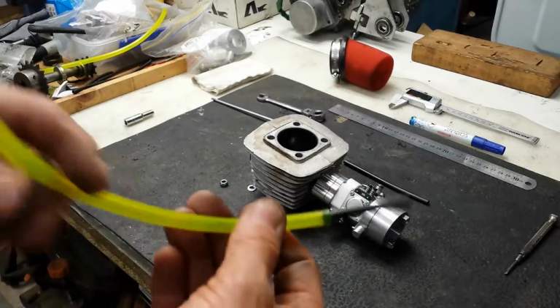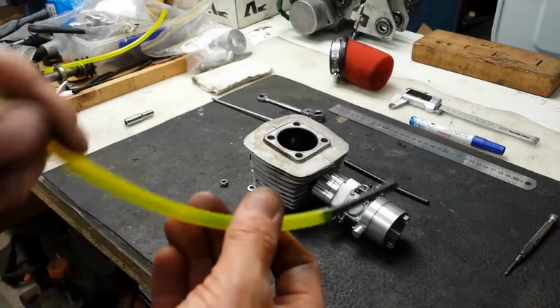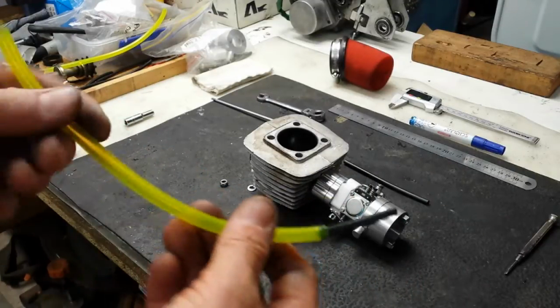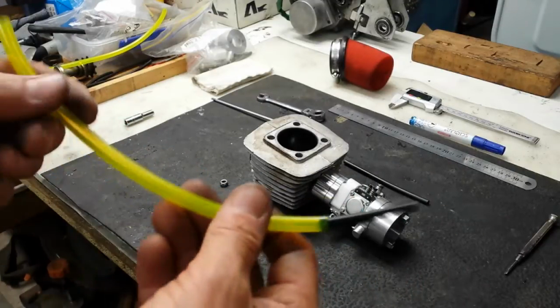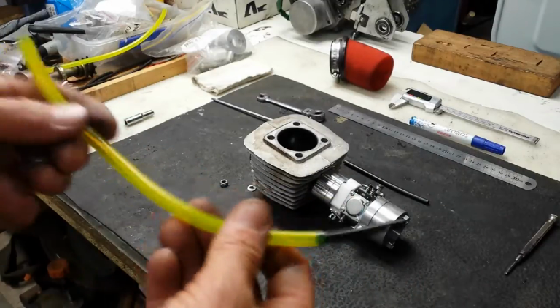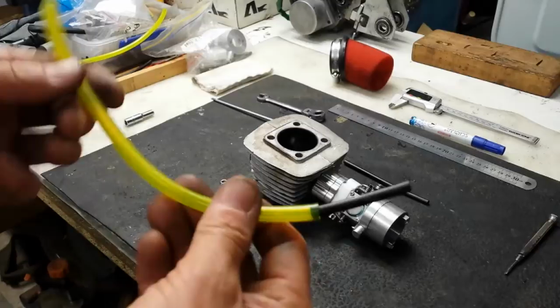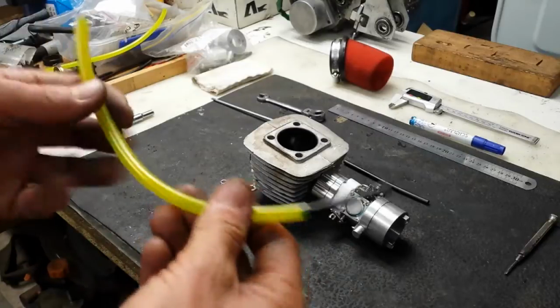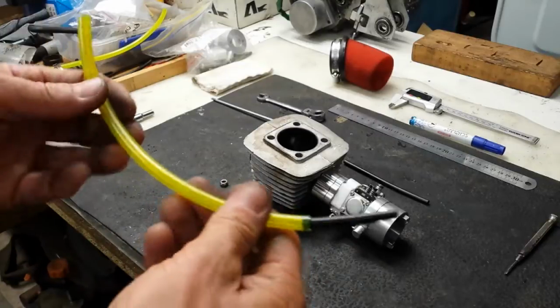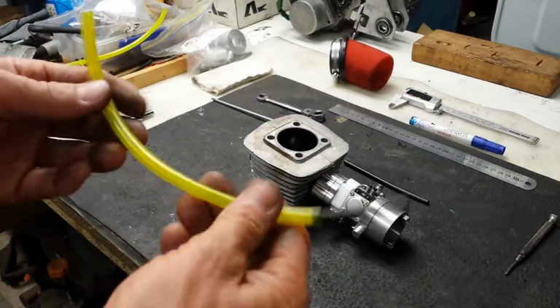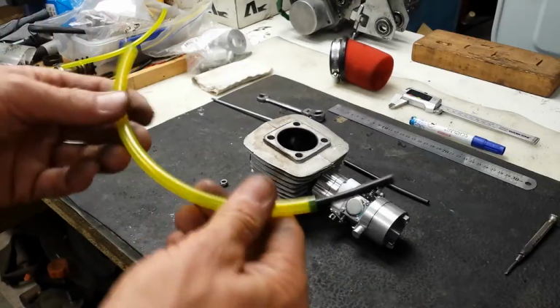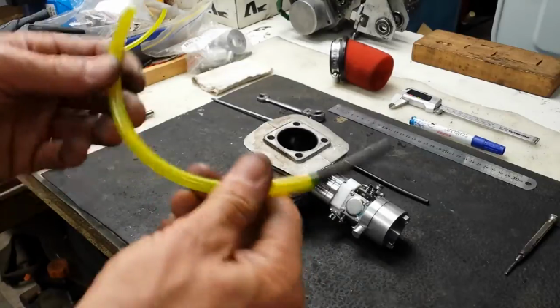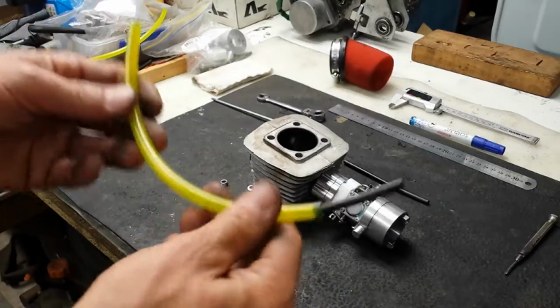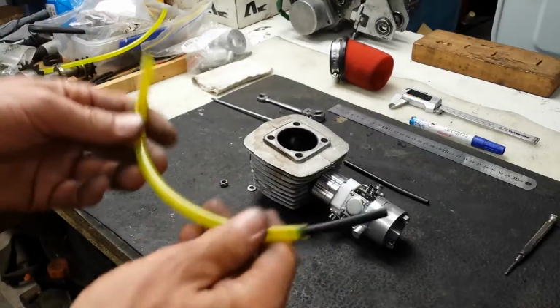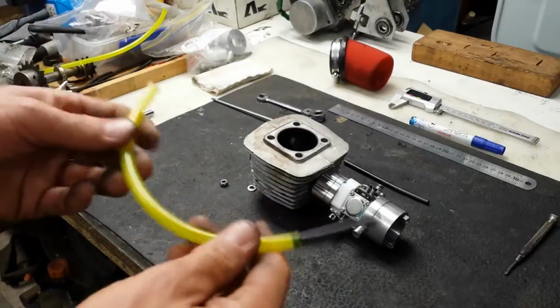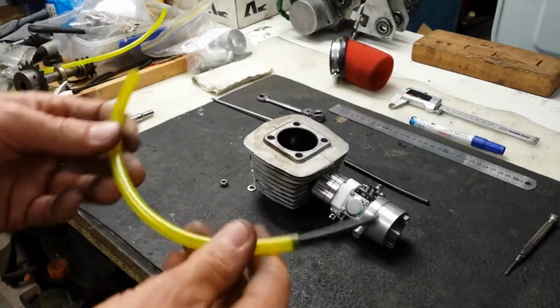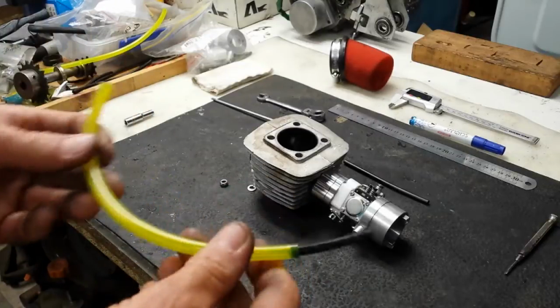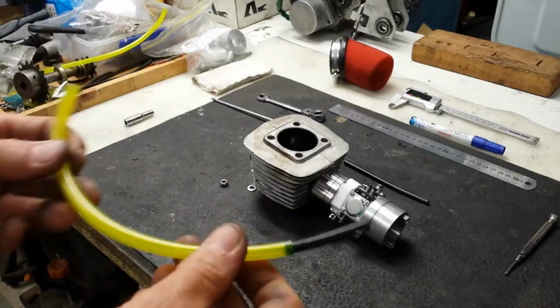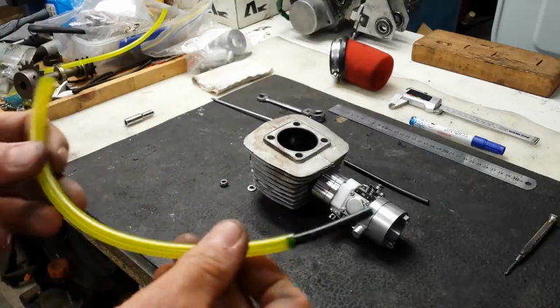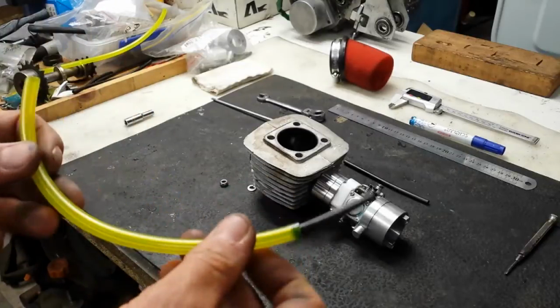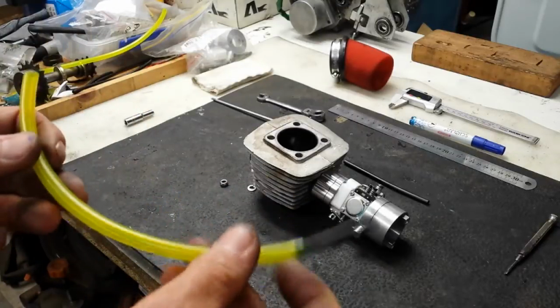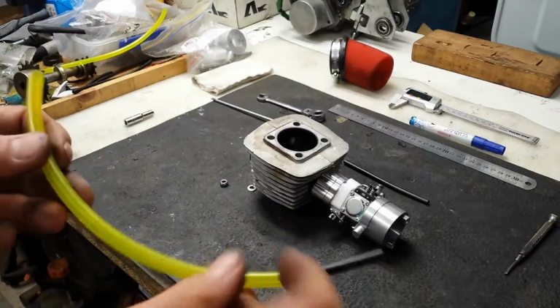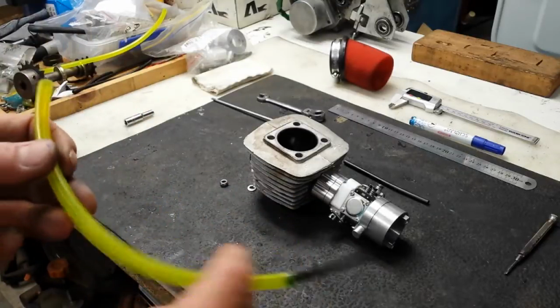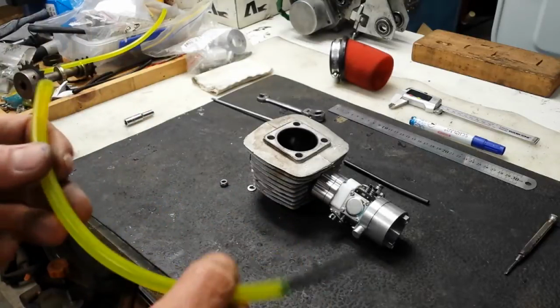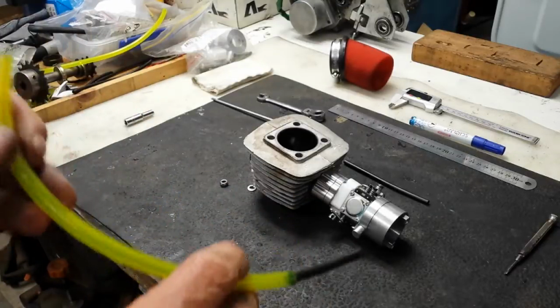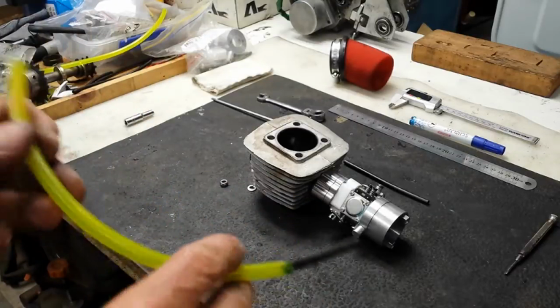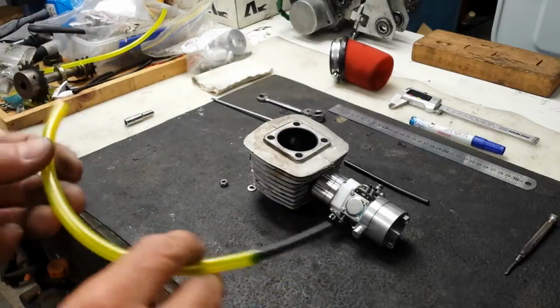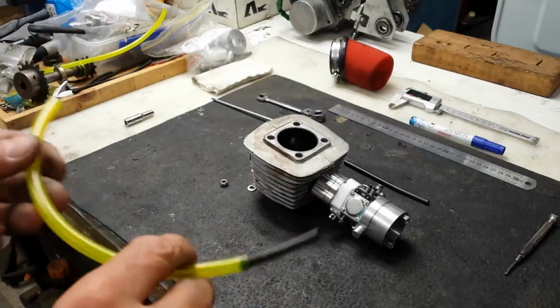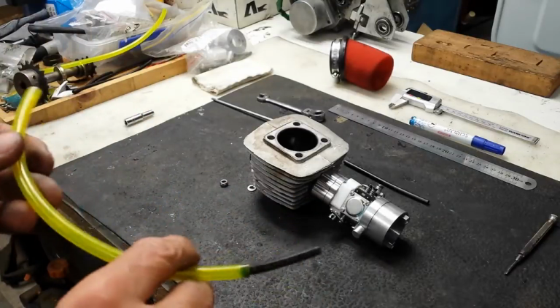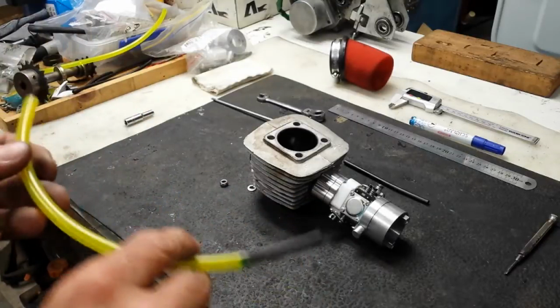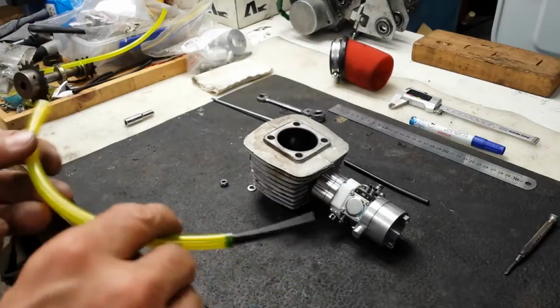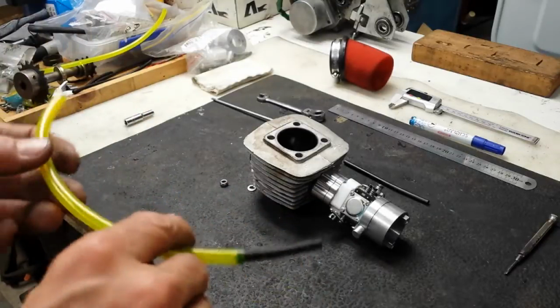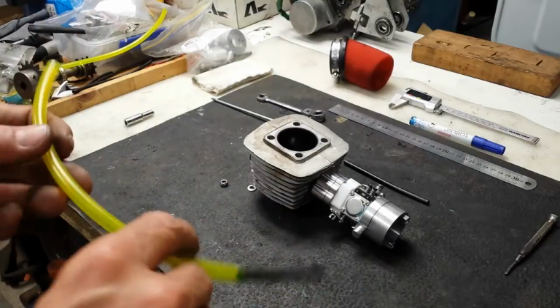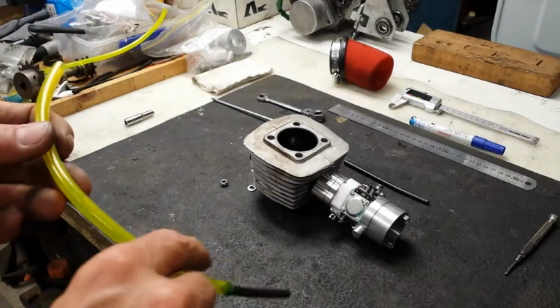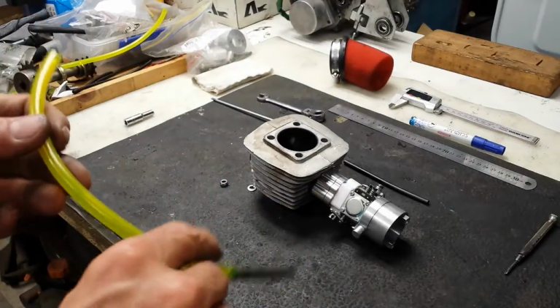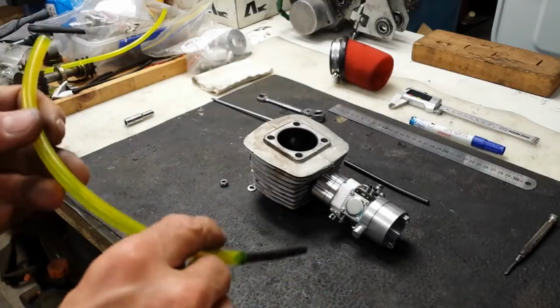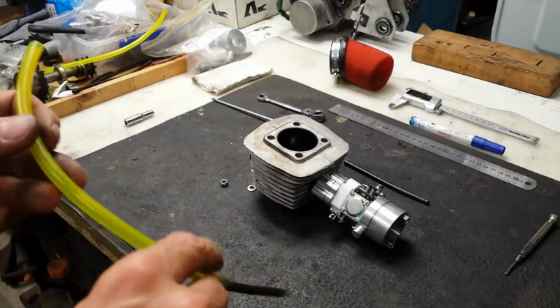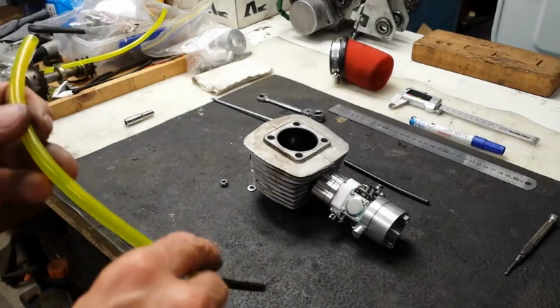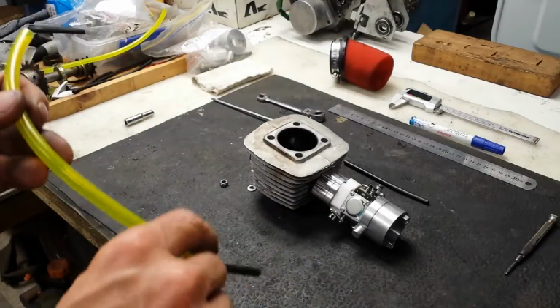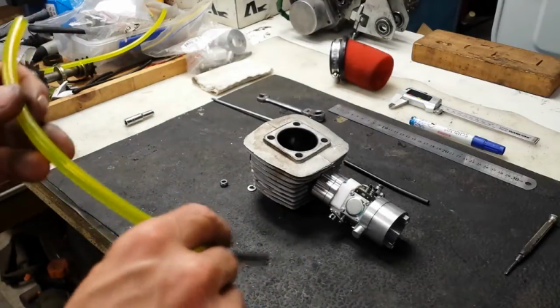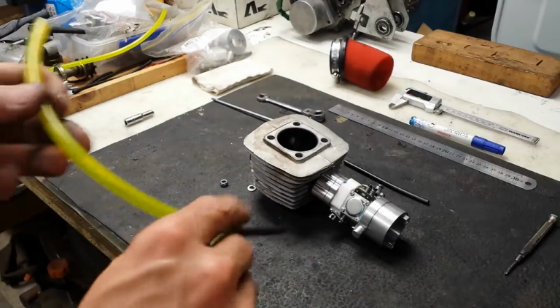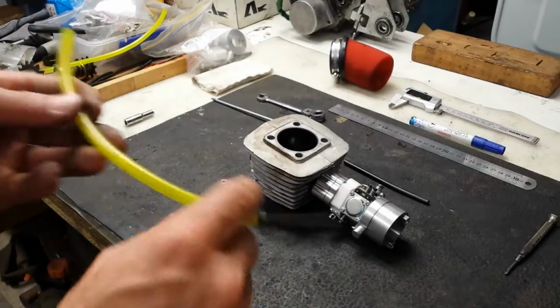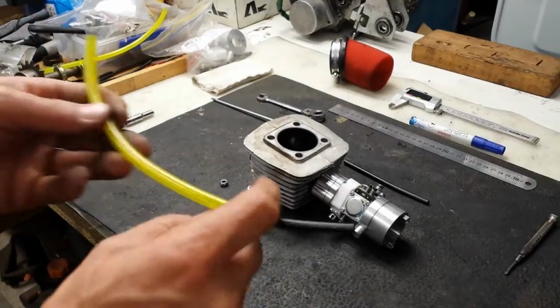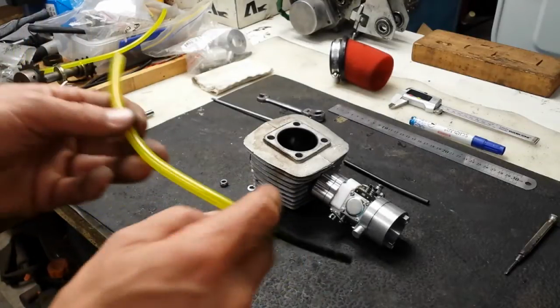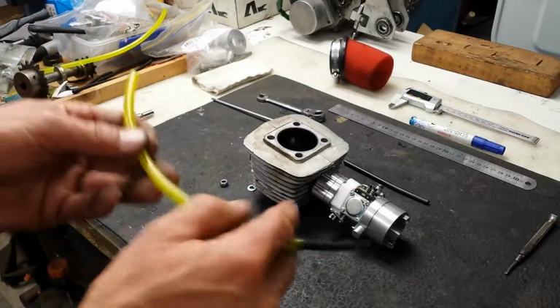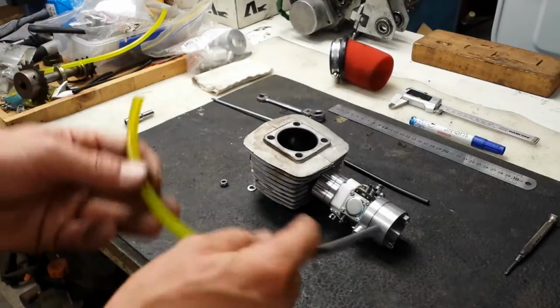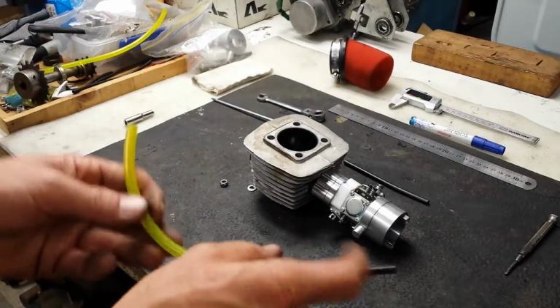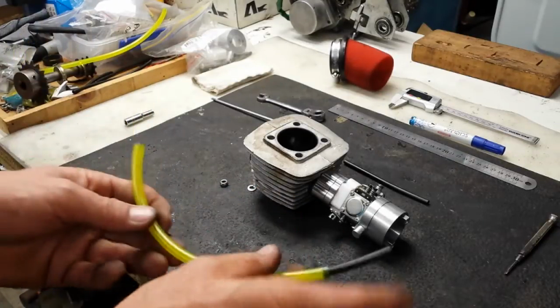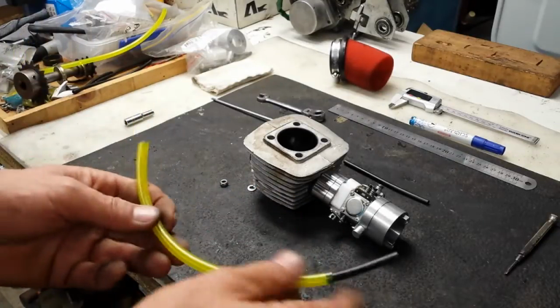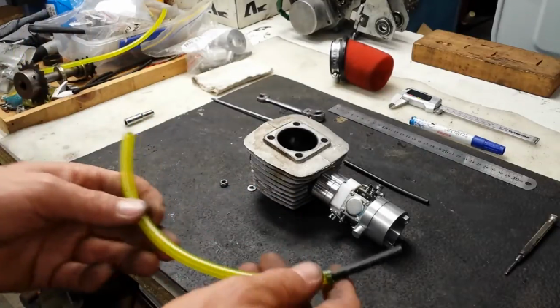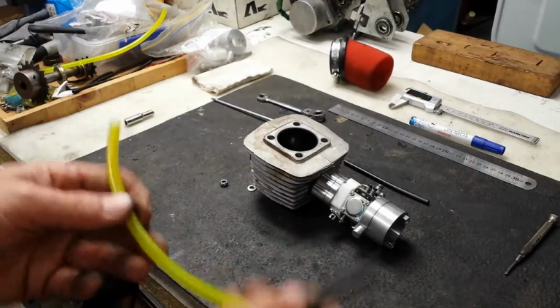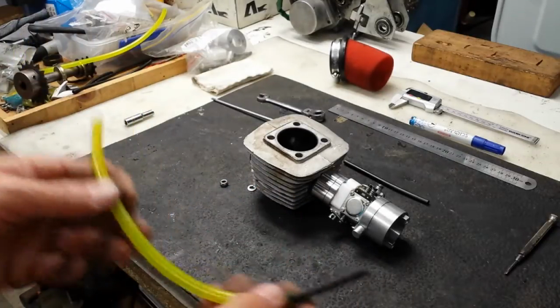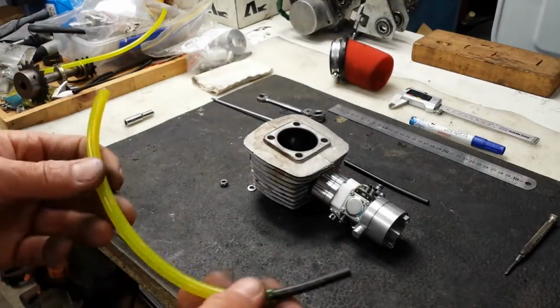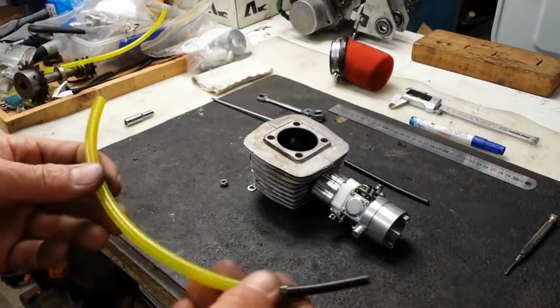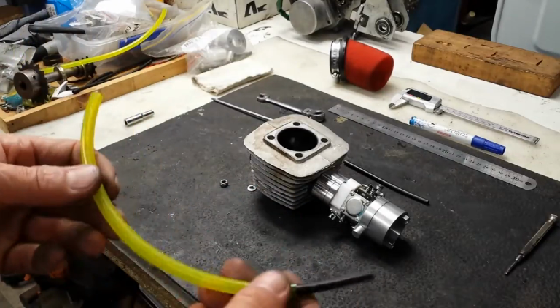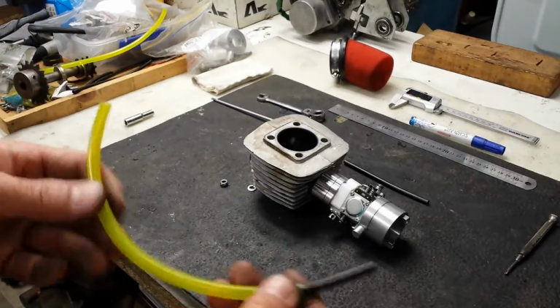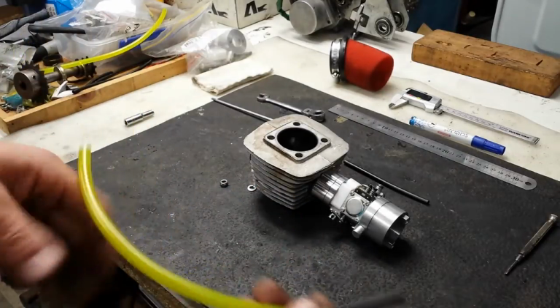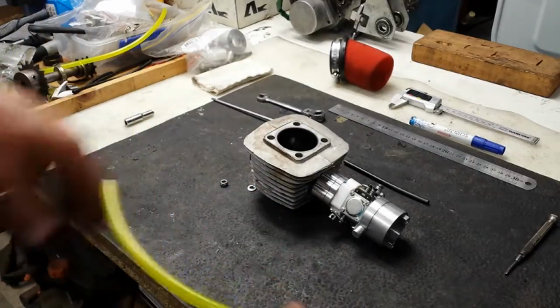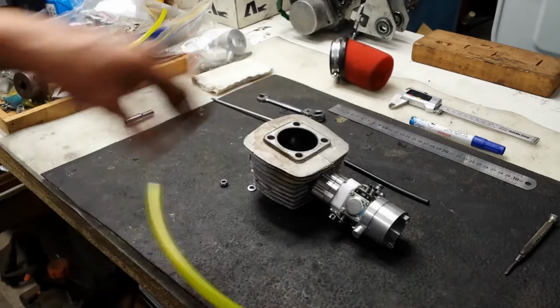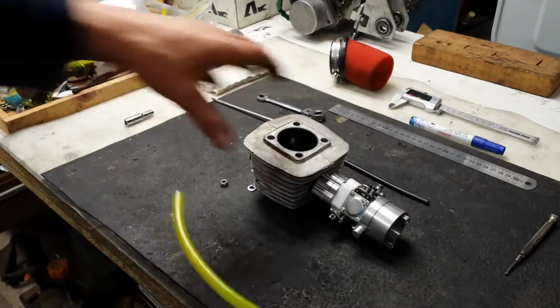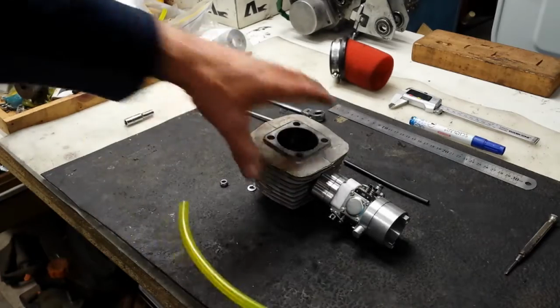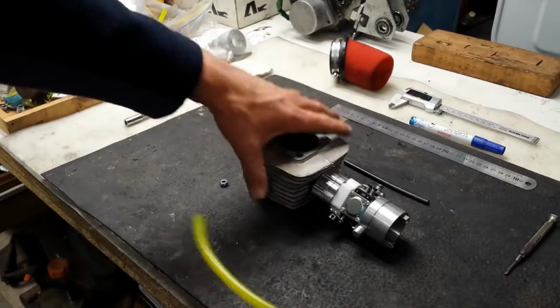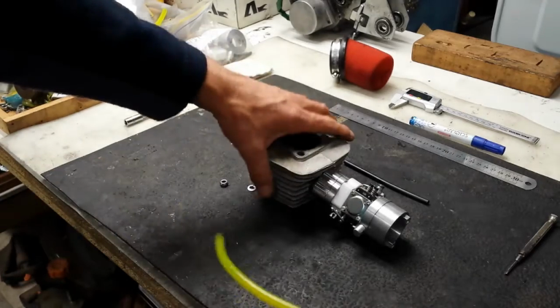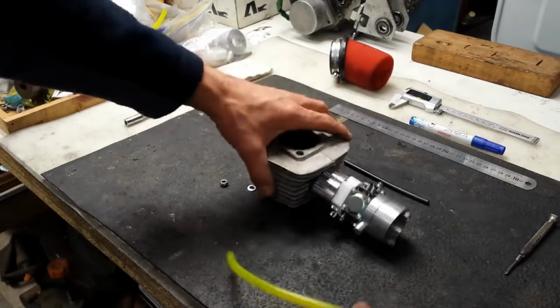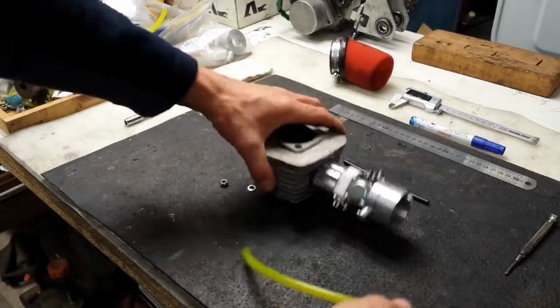You will then take this assembly and plumb it up to the carburetor — you've got to get fuel to the carburetor.